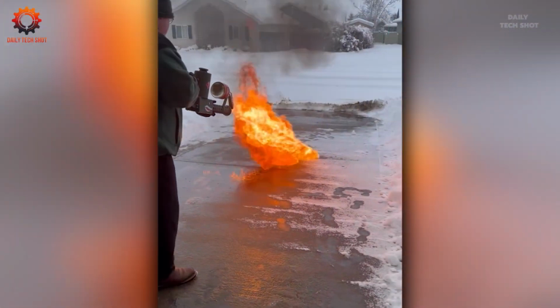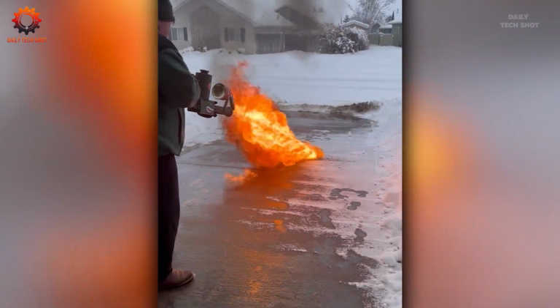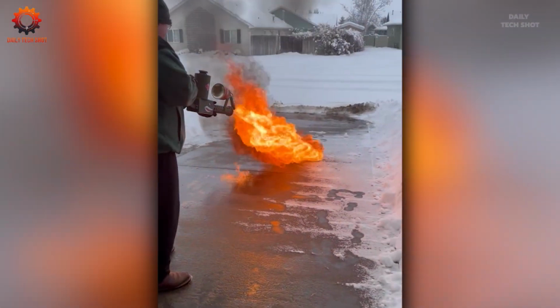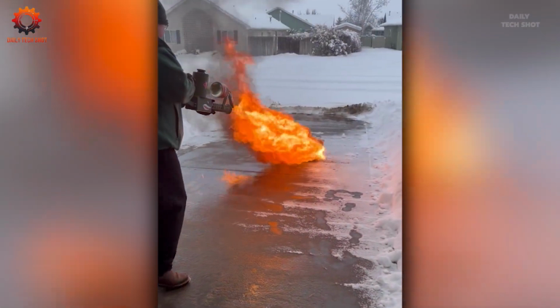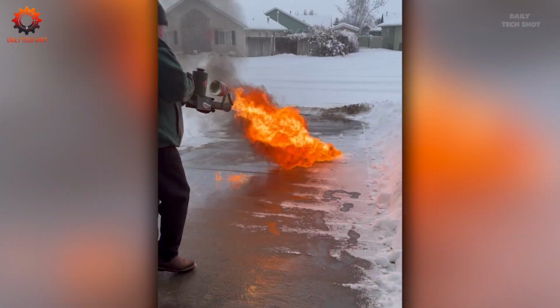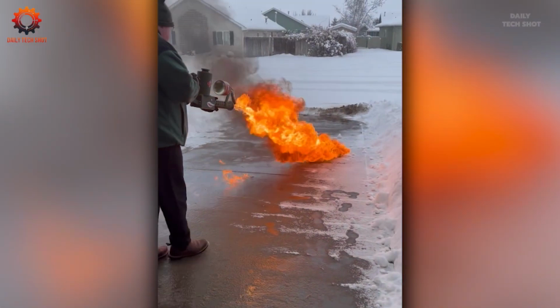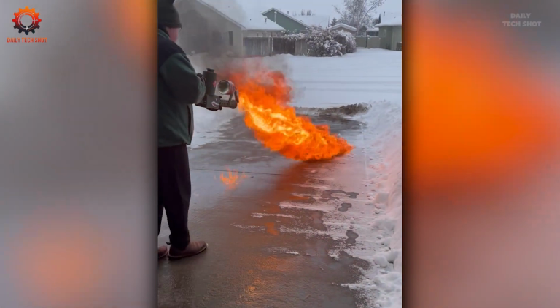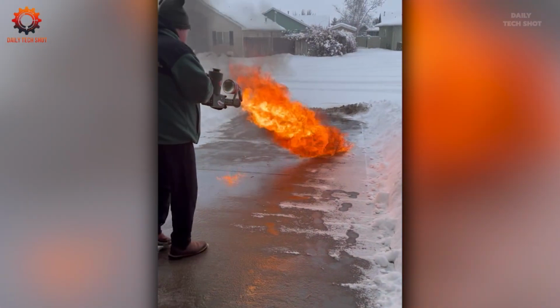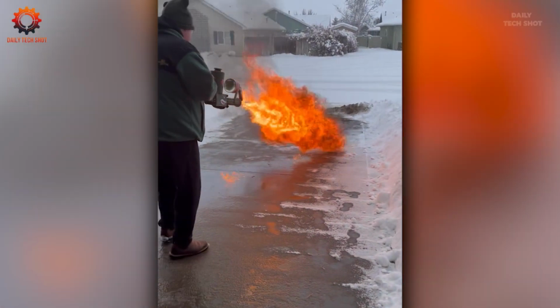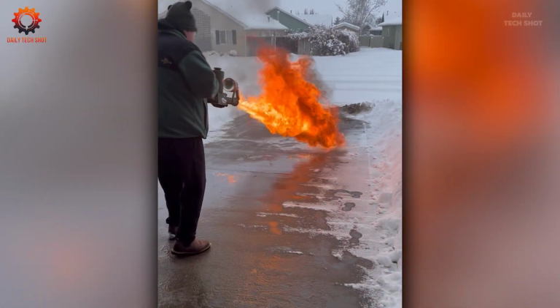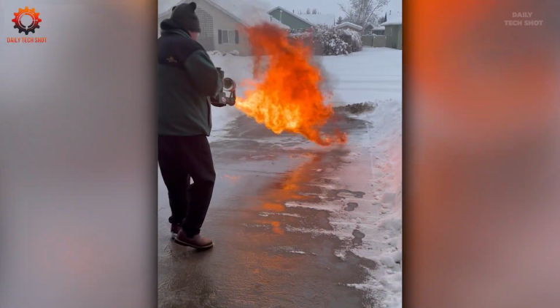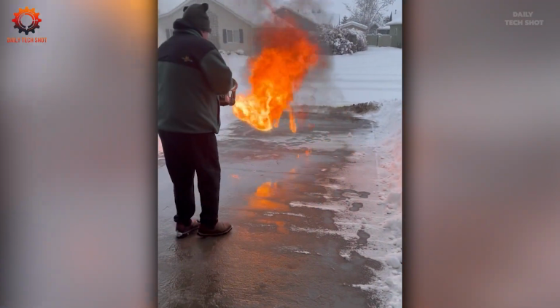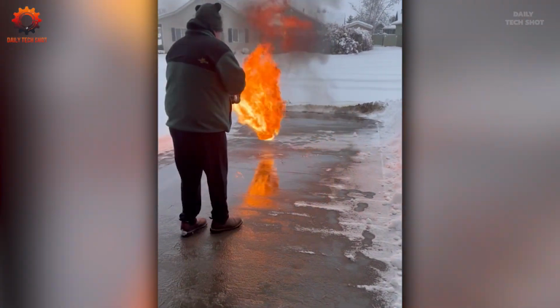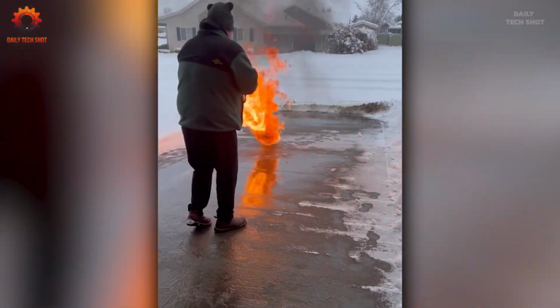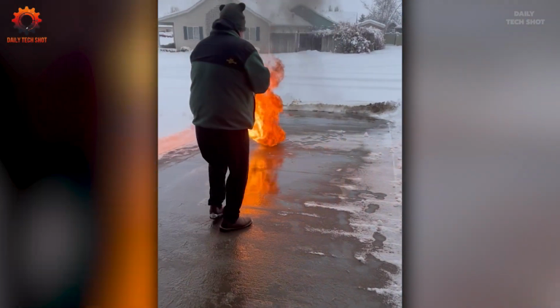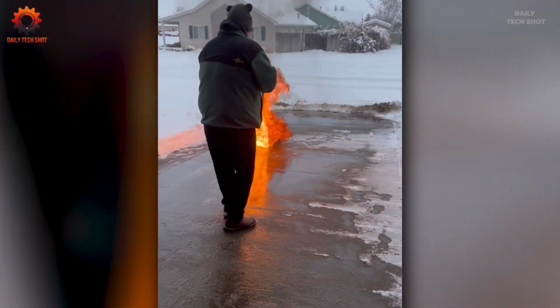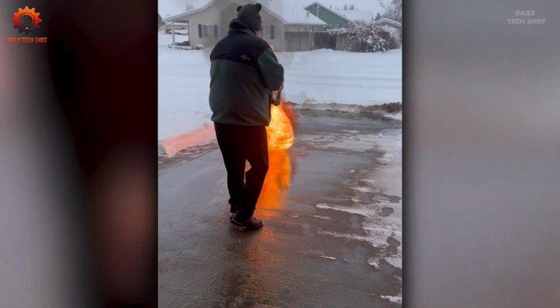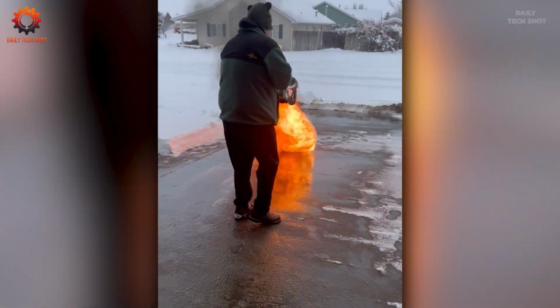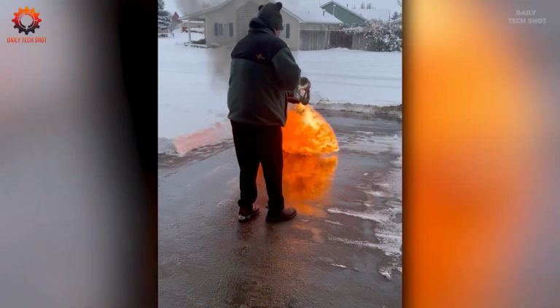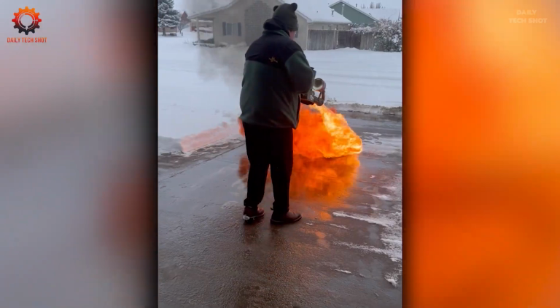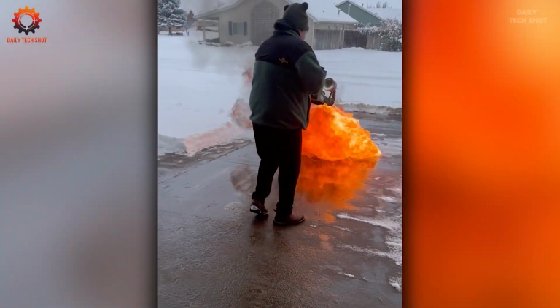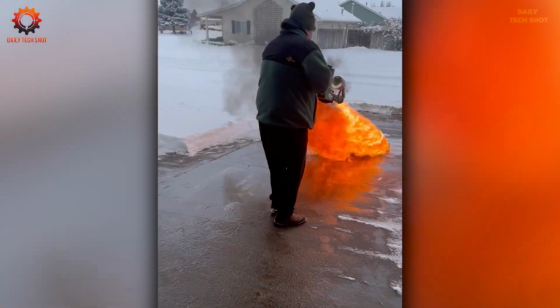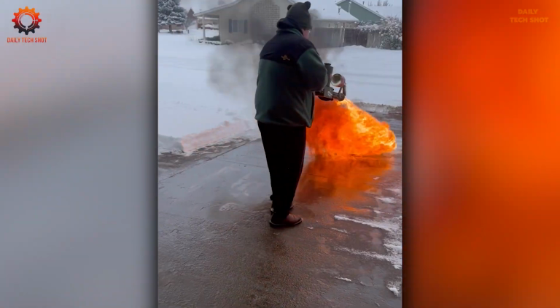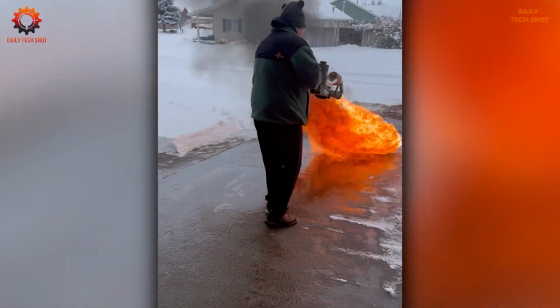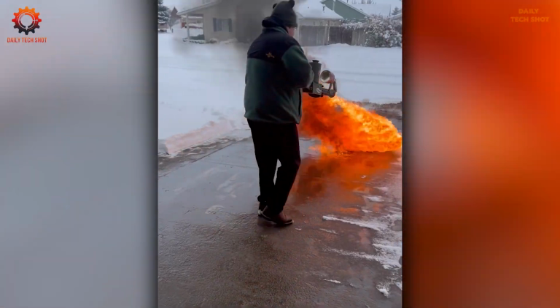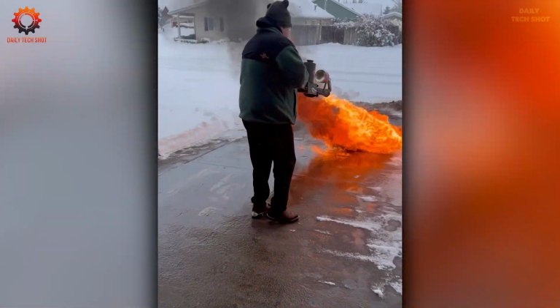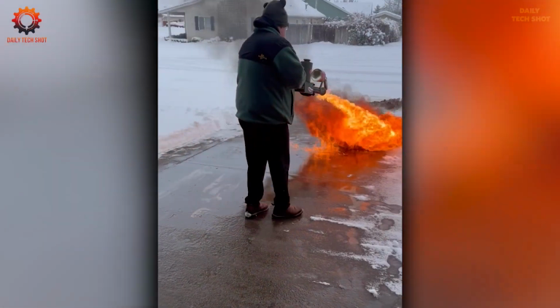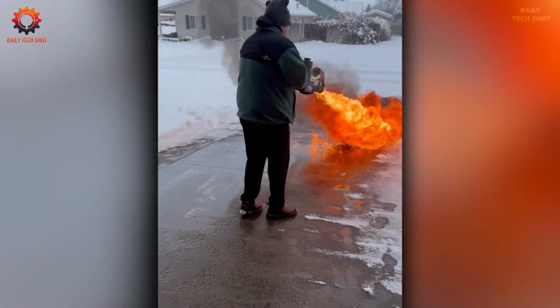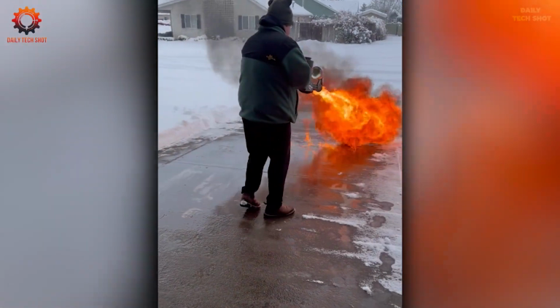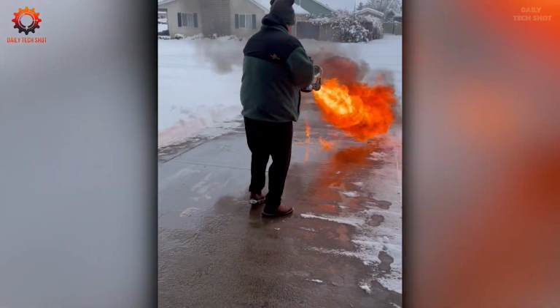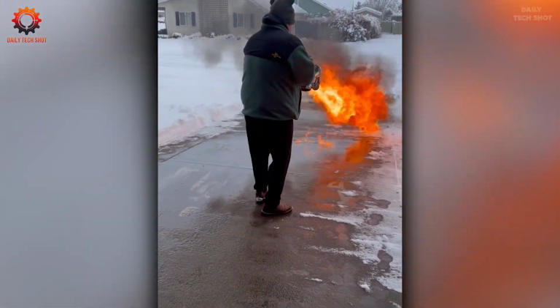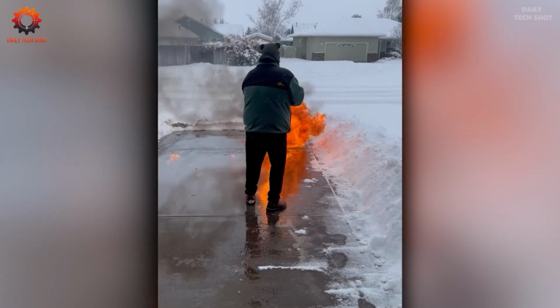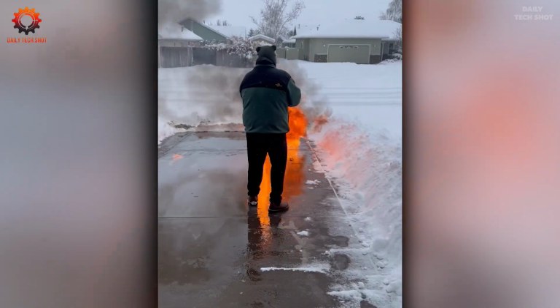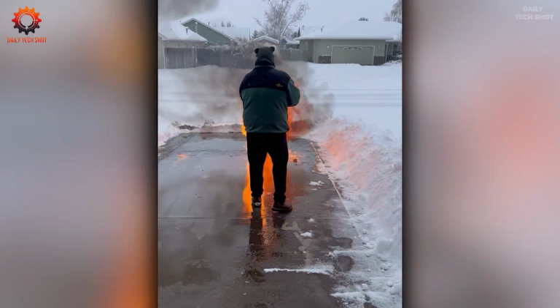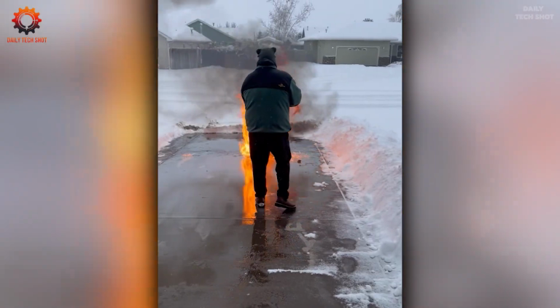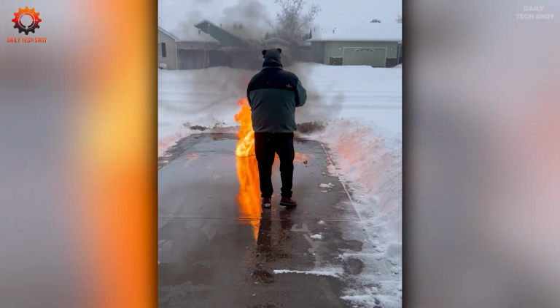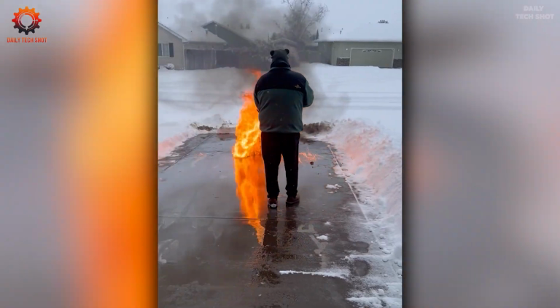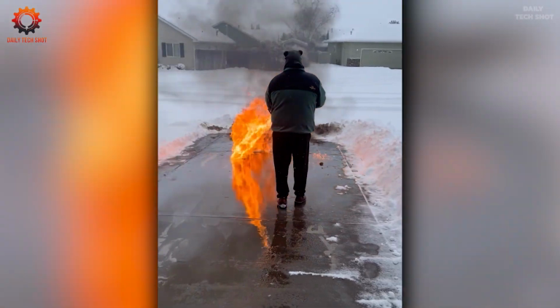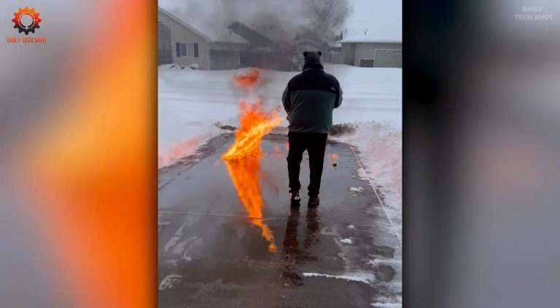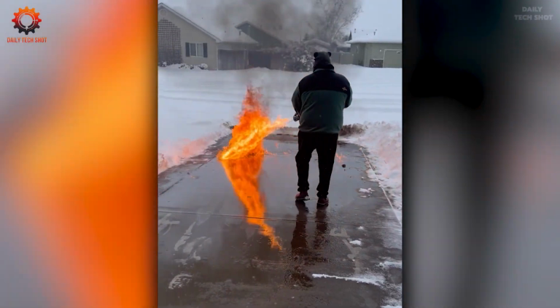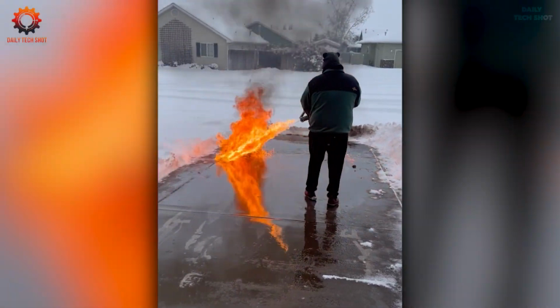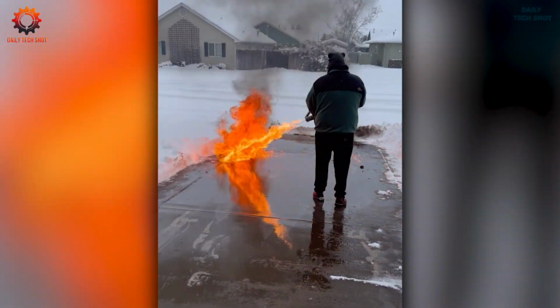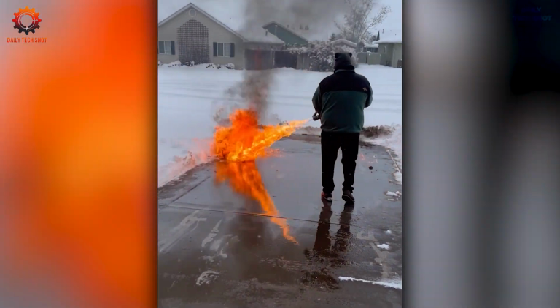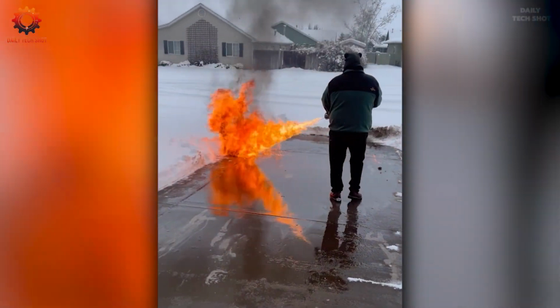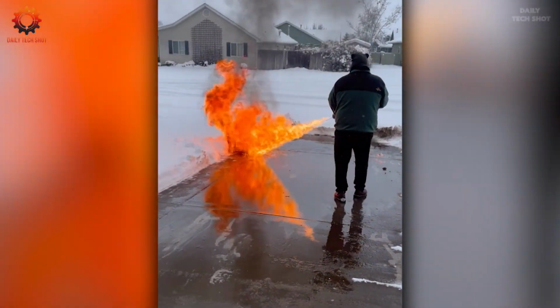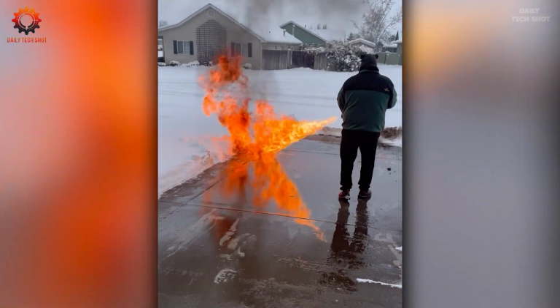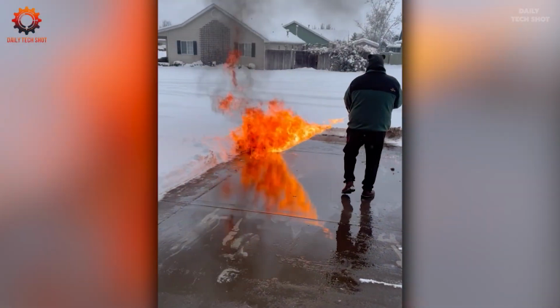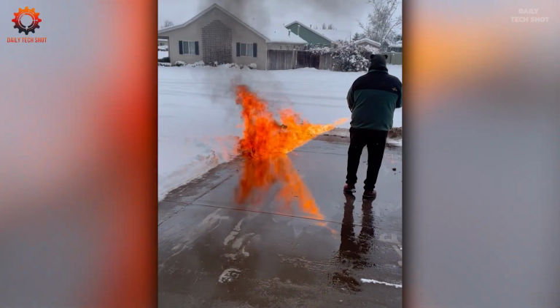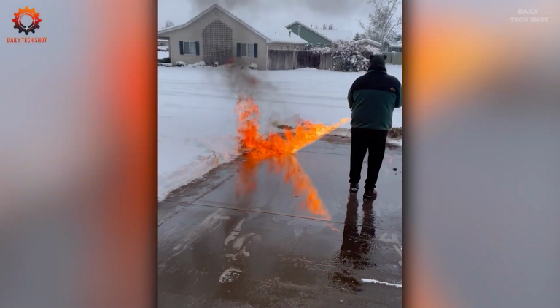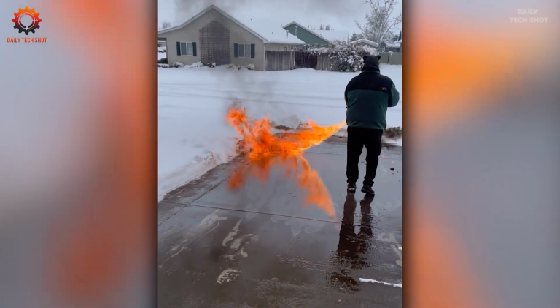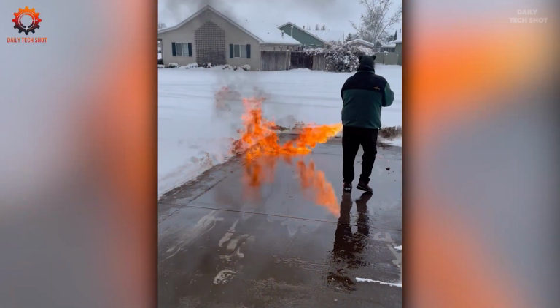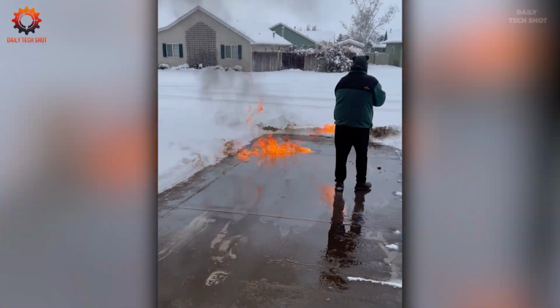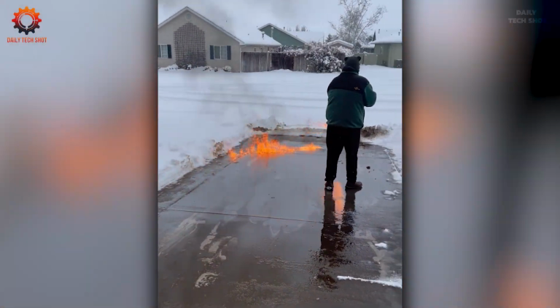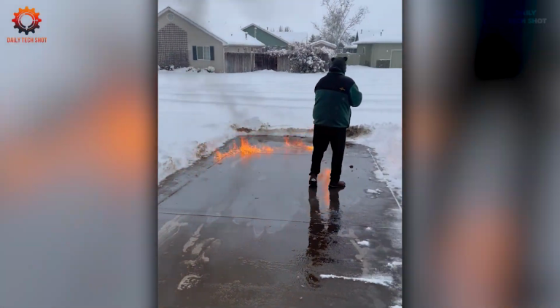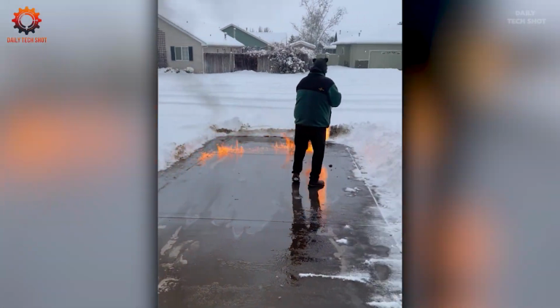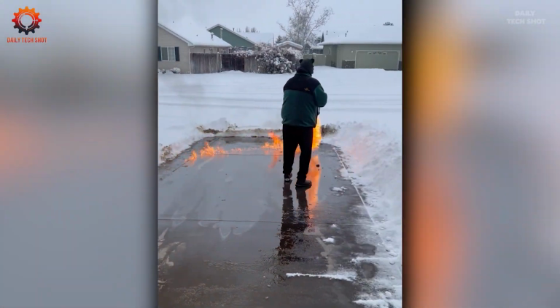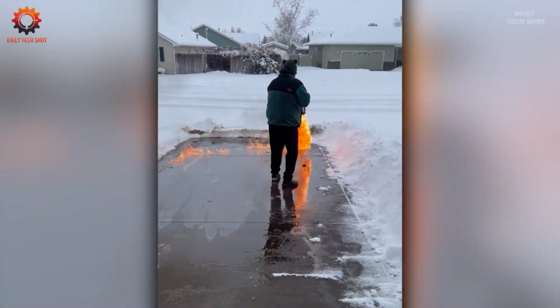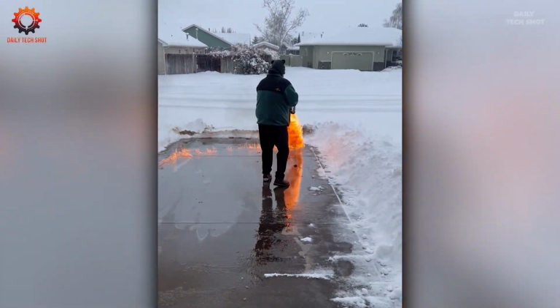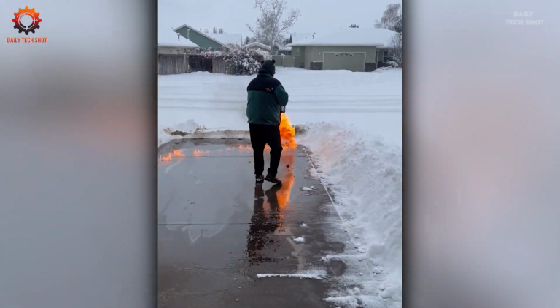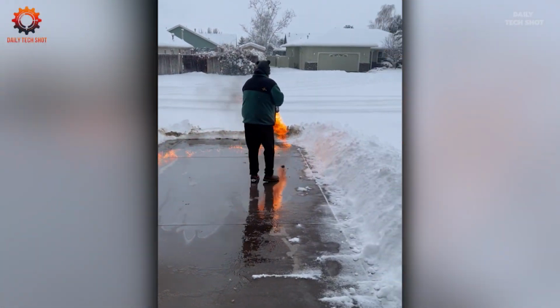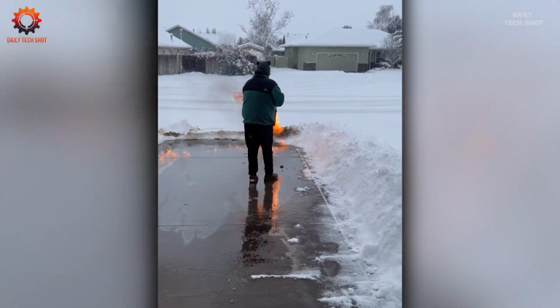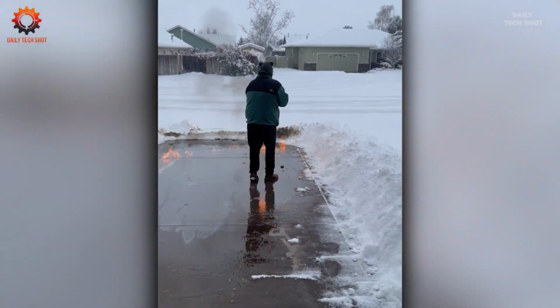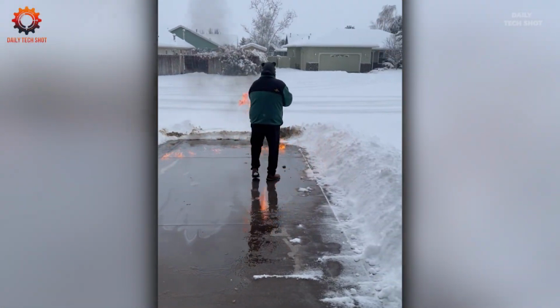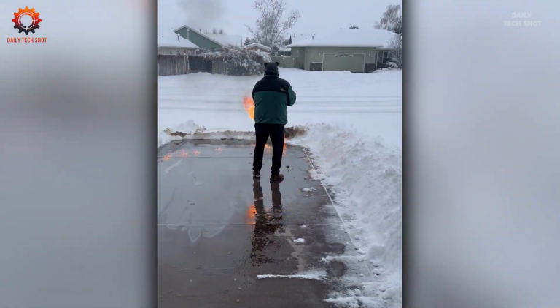What could be cooler than using a flamethrower to clear snow? Drop your most creative ideas for its use in the comments below.